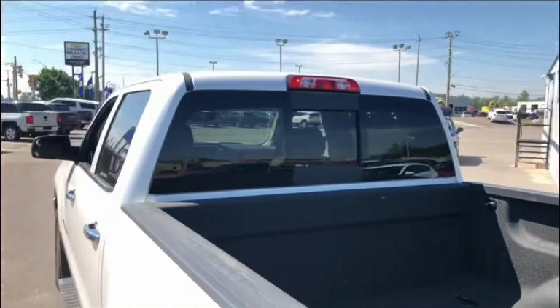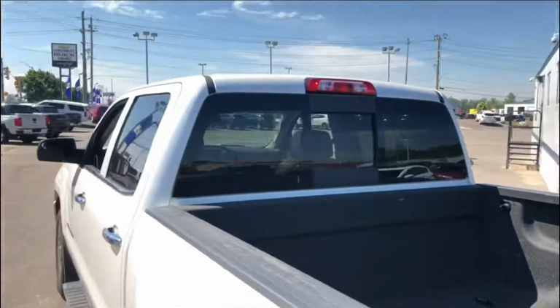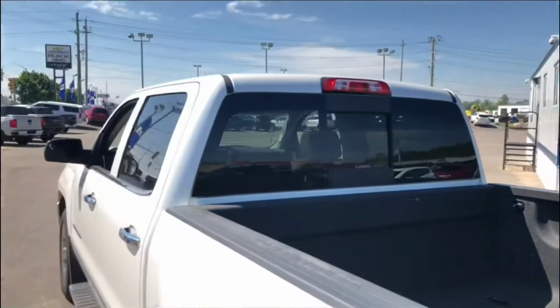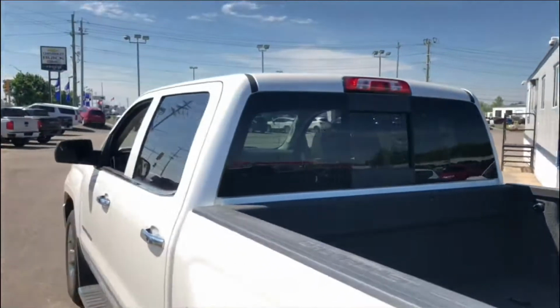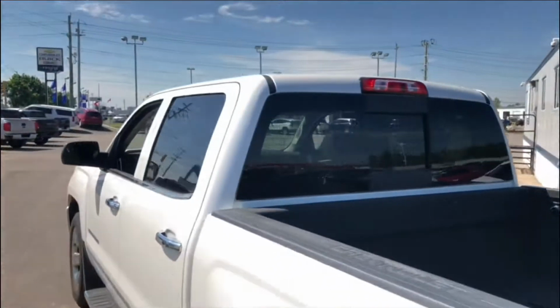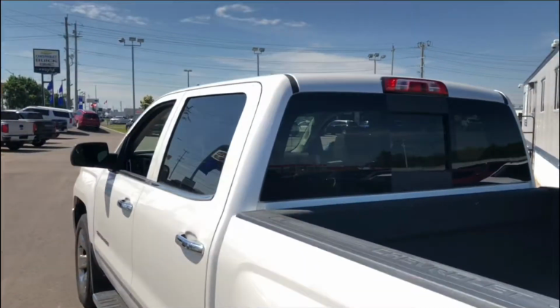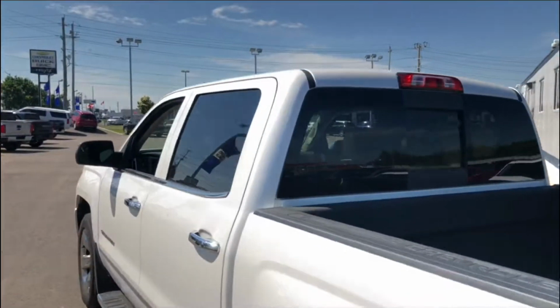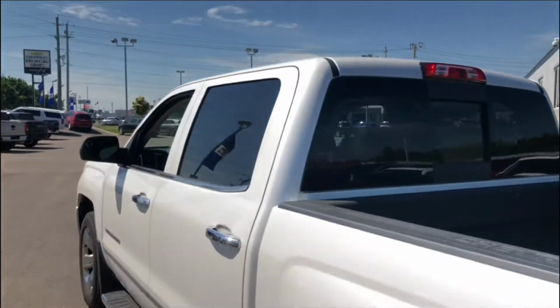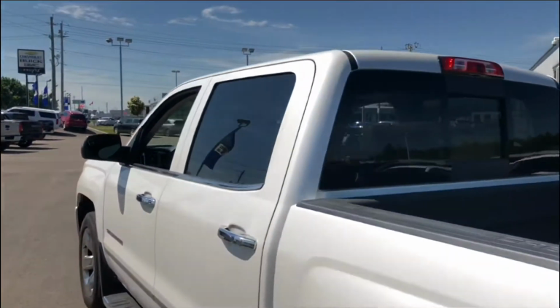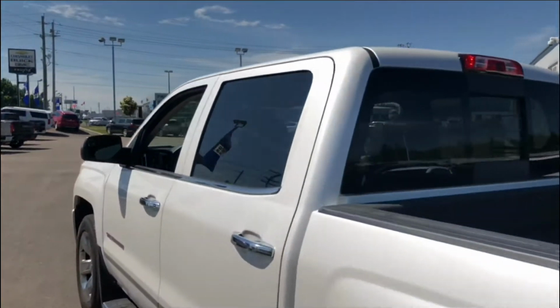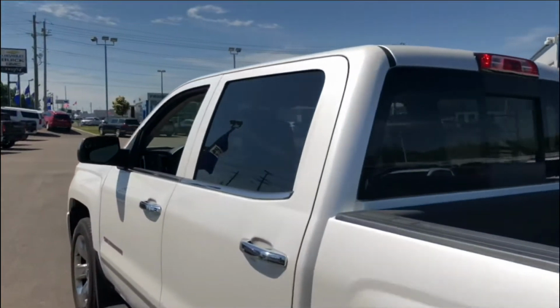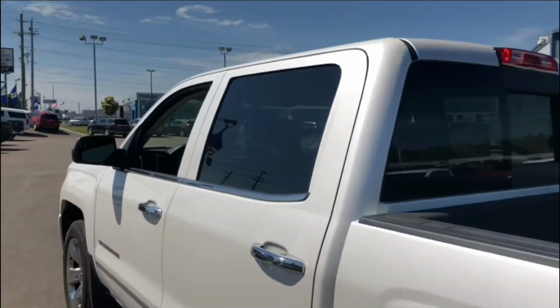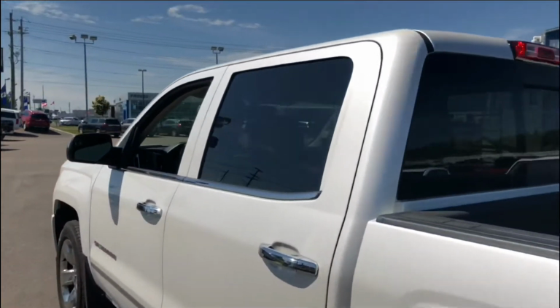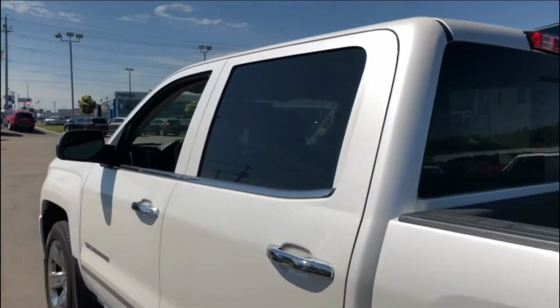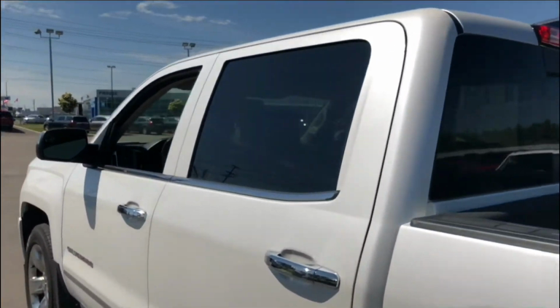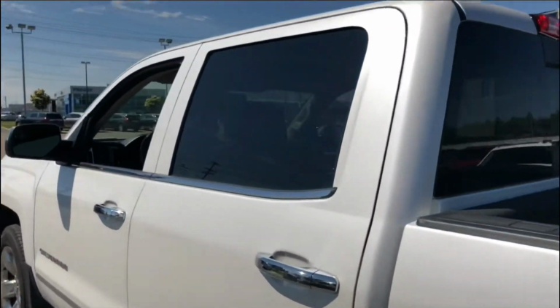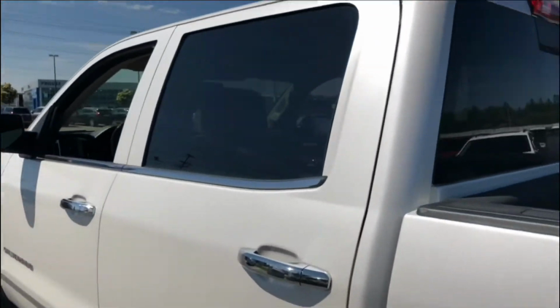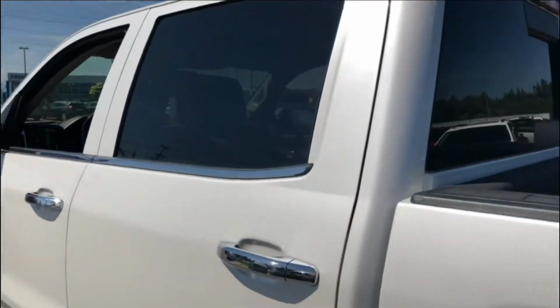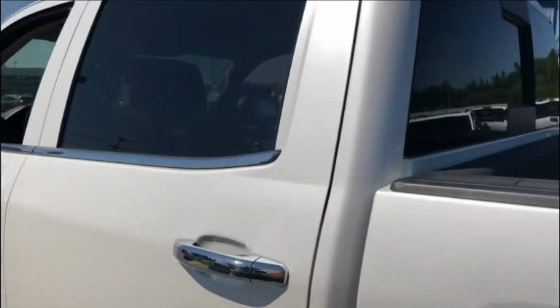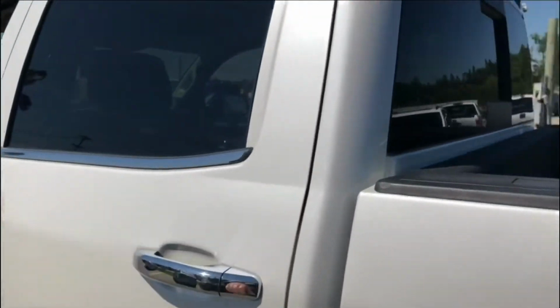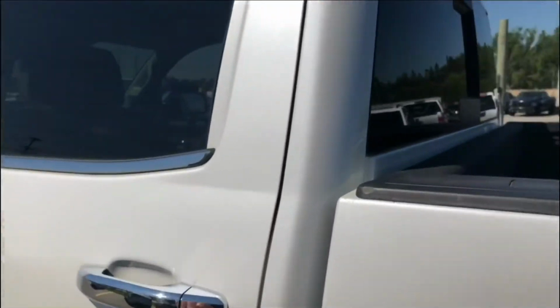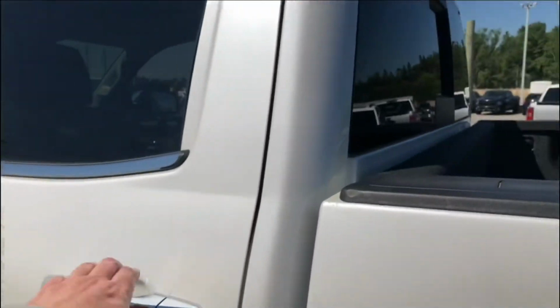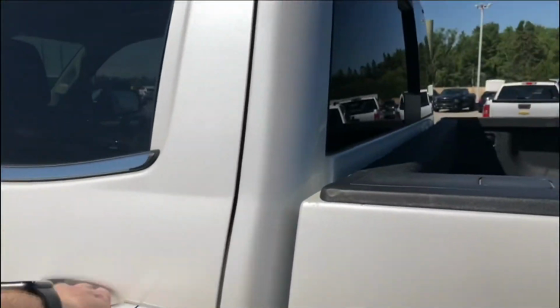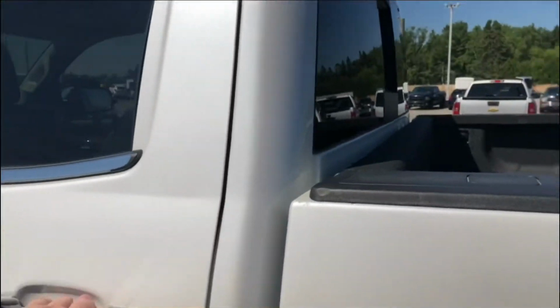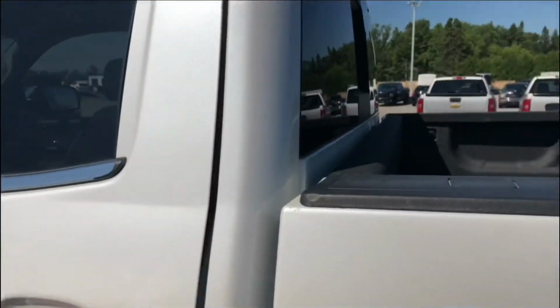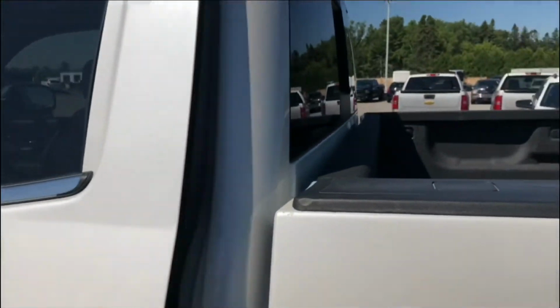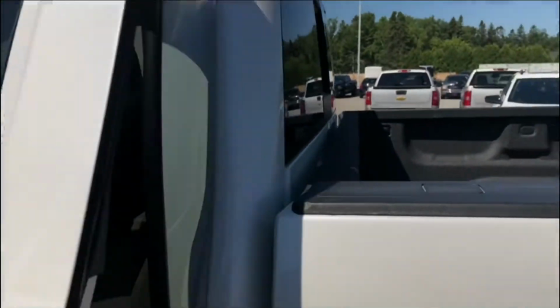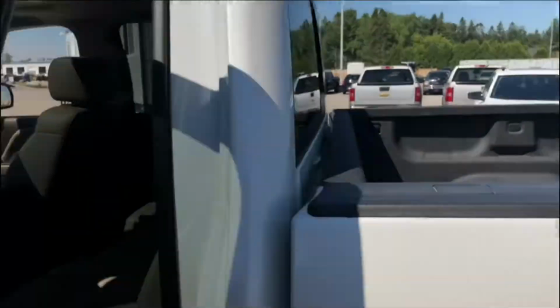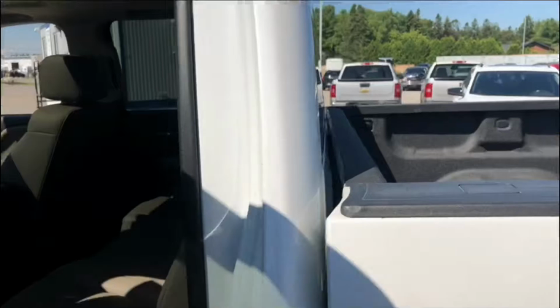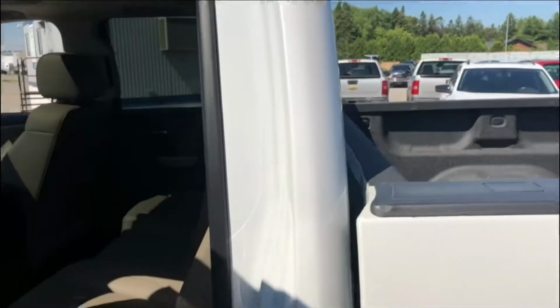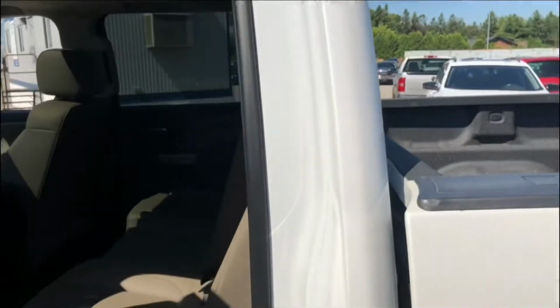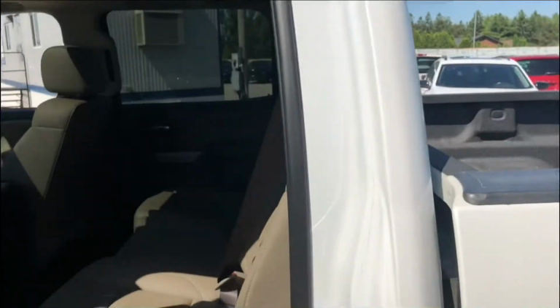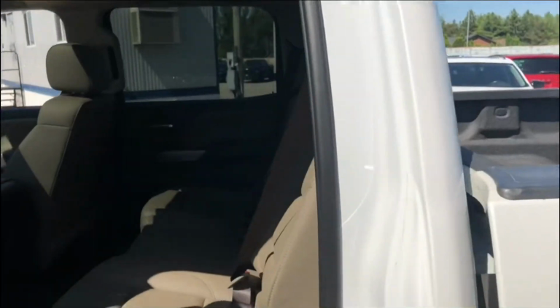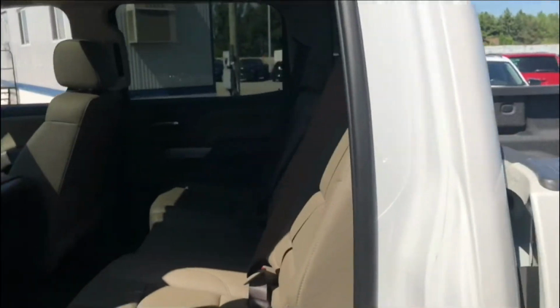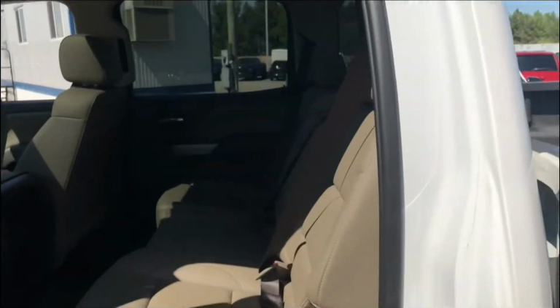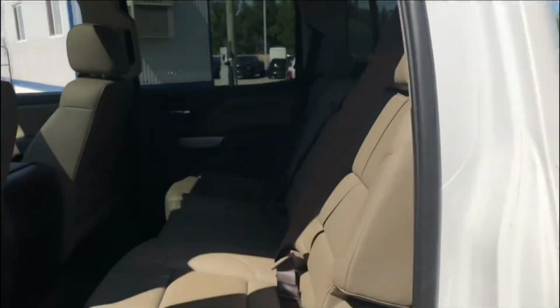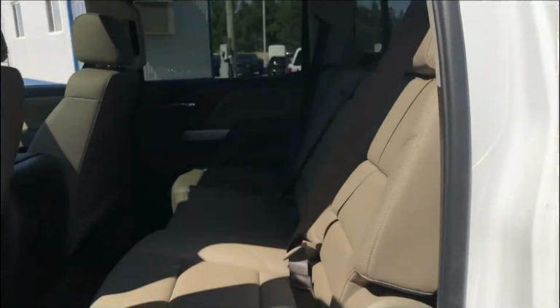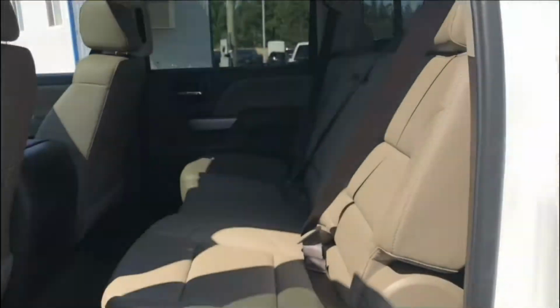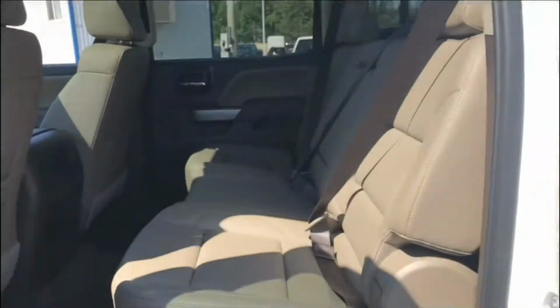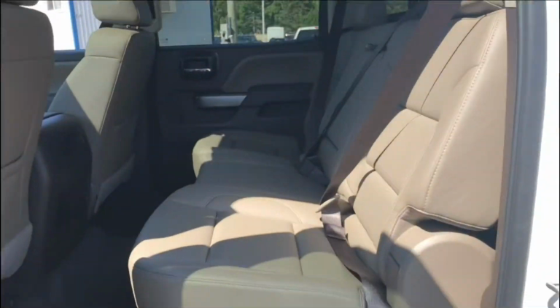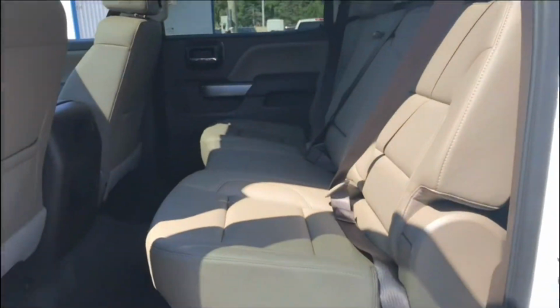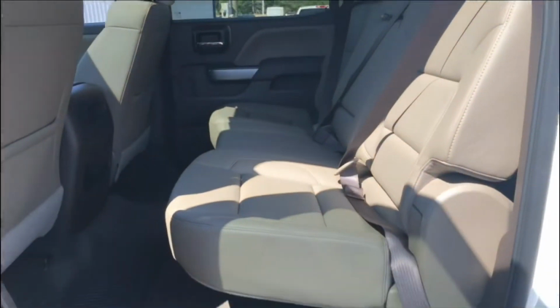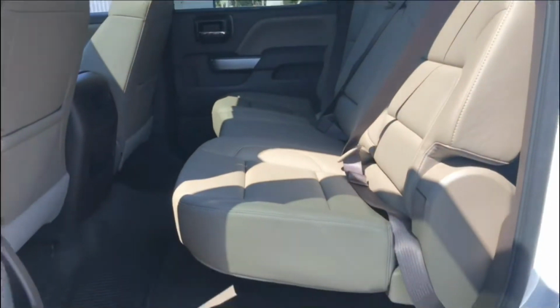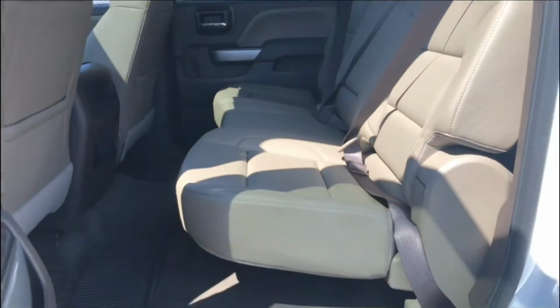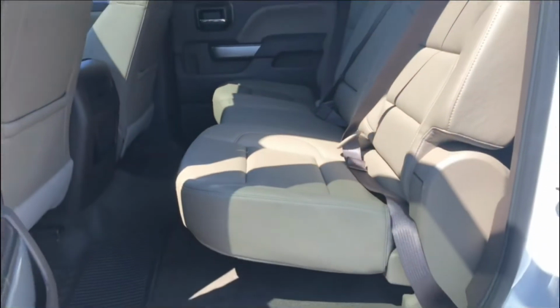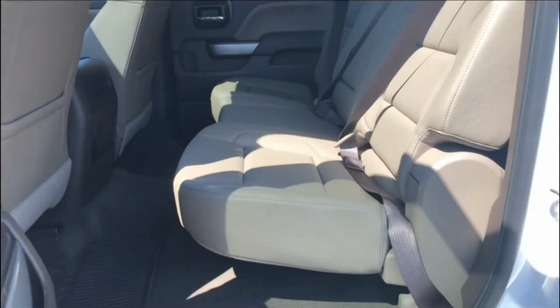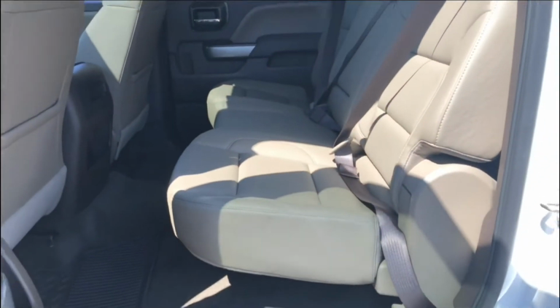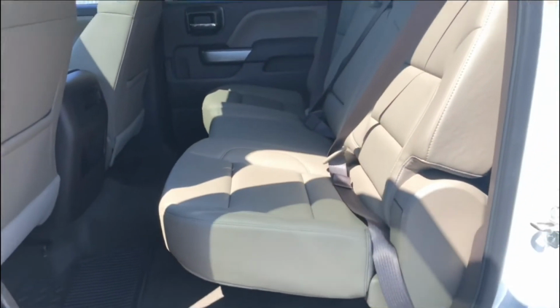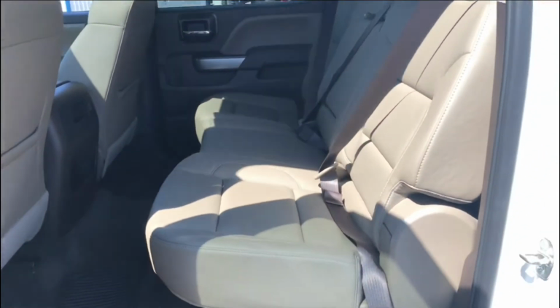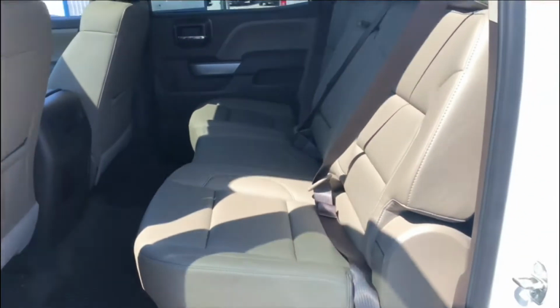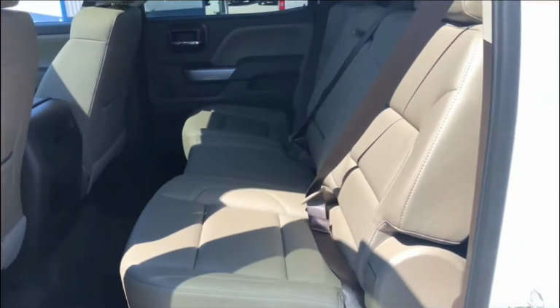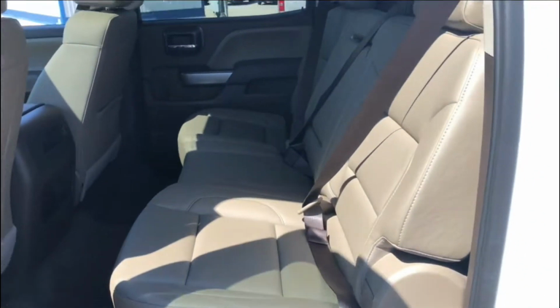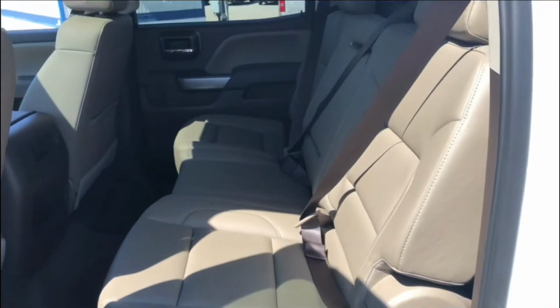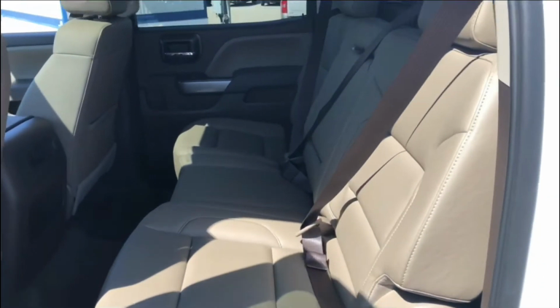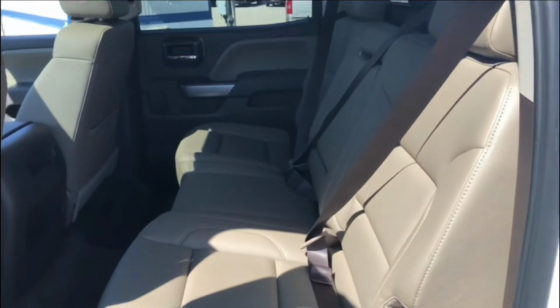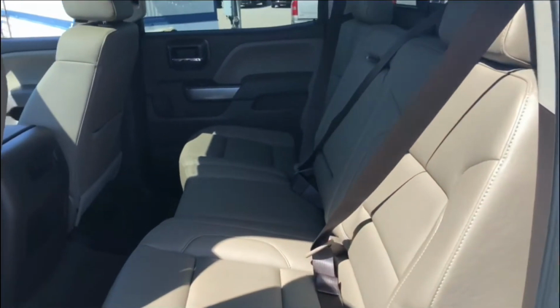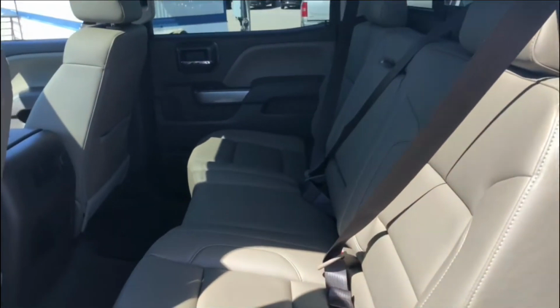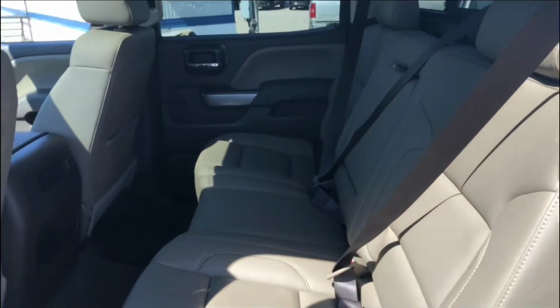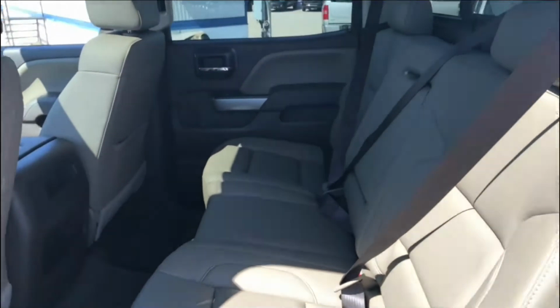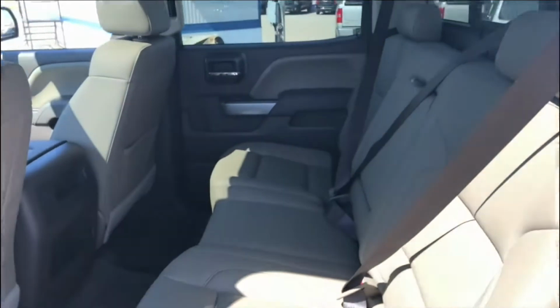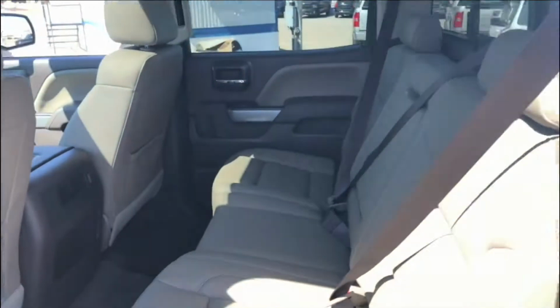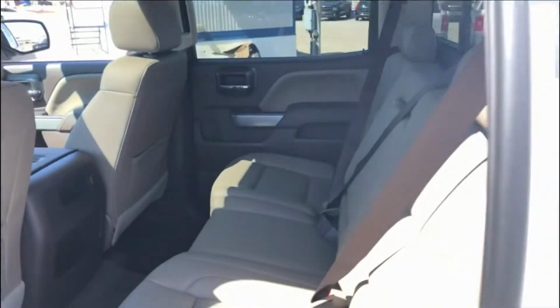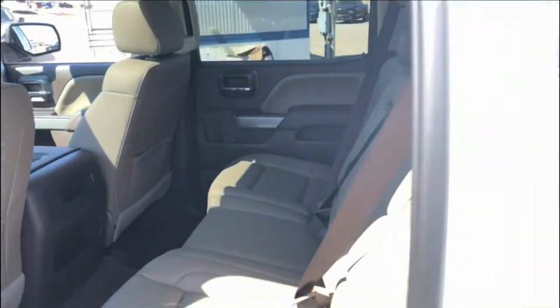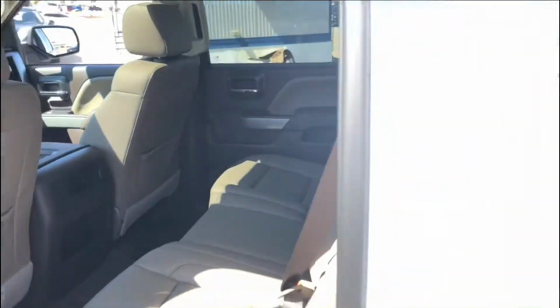This one does have a sunroof. Again, it is a crew cab, so you have the larger back door. It has a light-colored interior inside, which is all leather throughout.